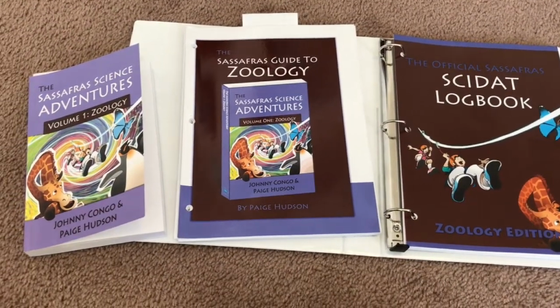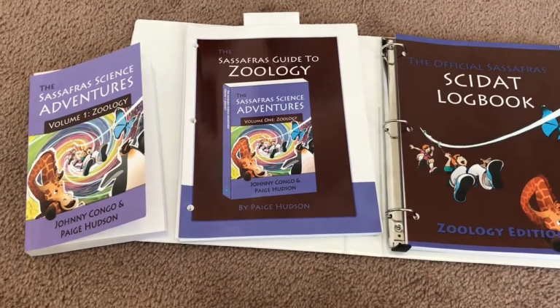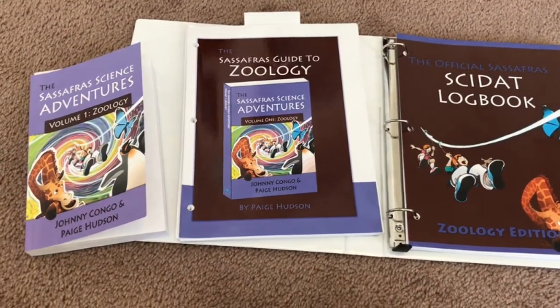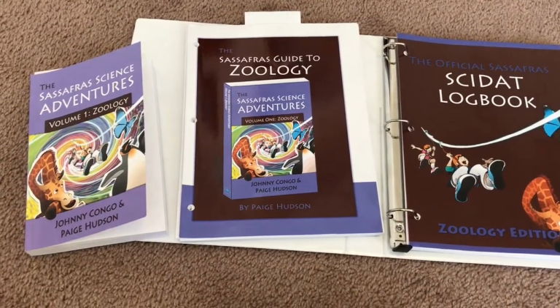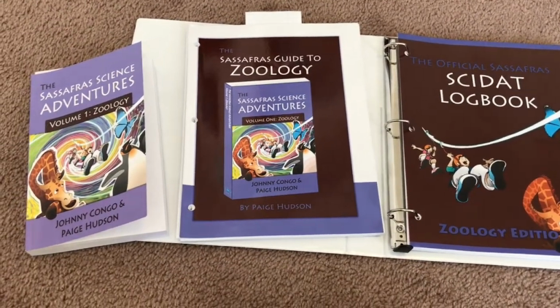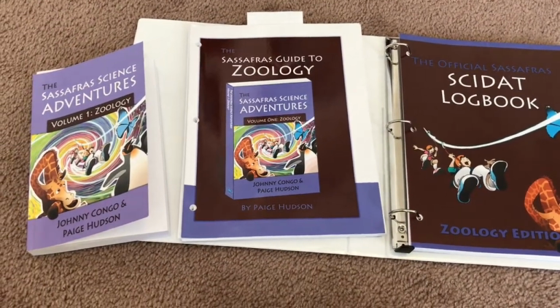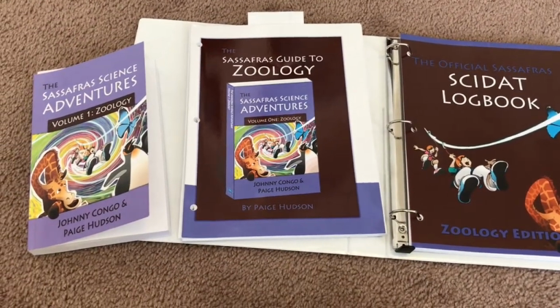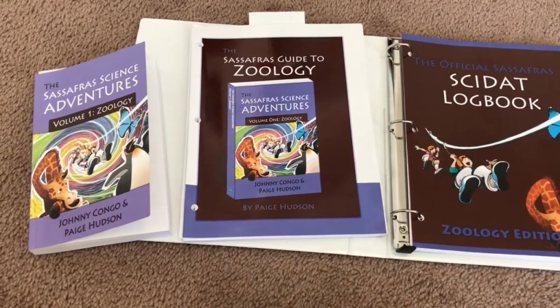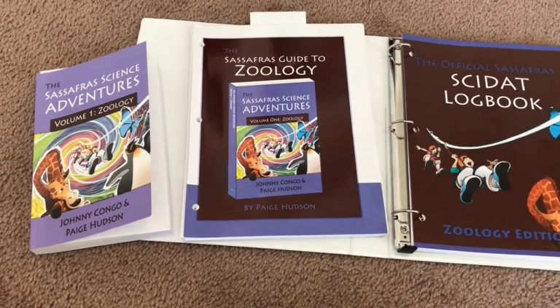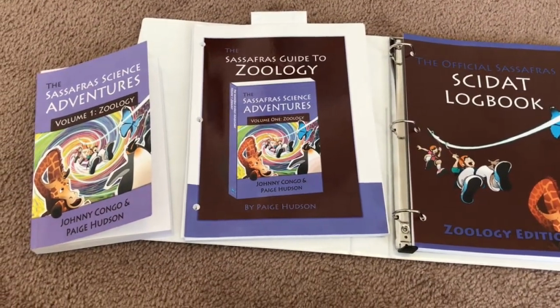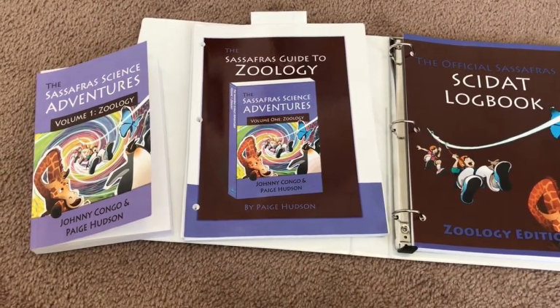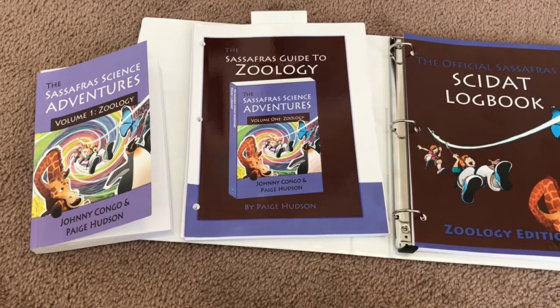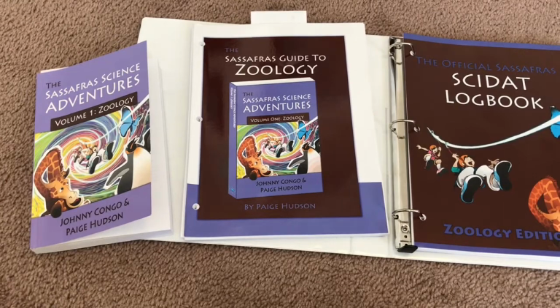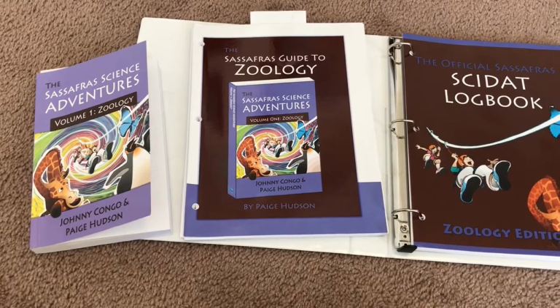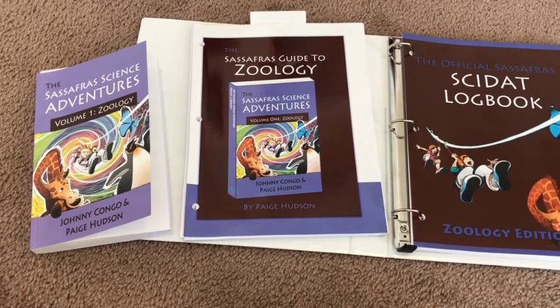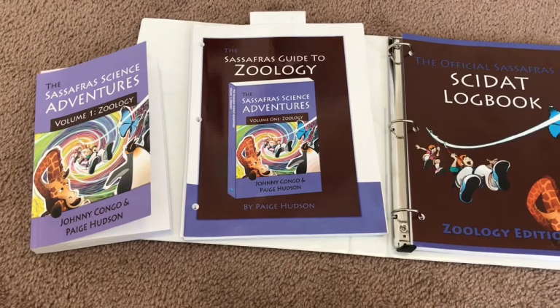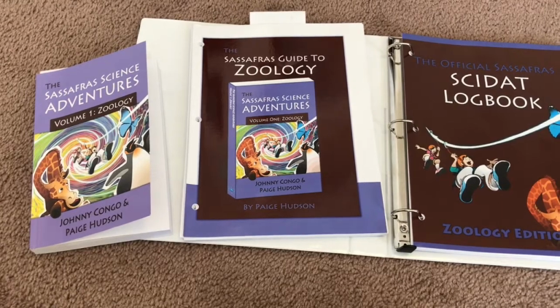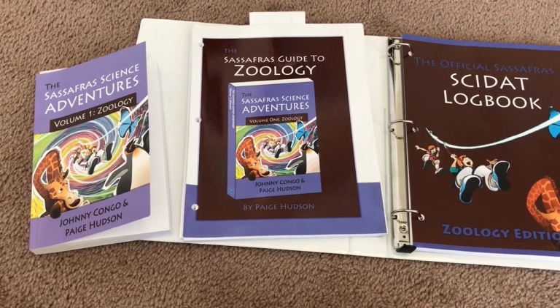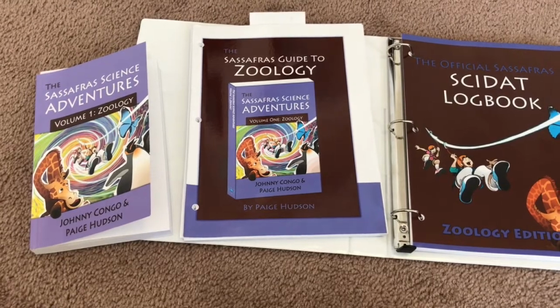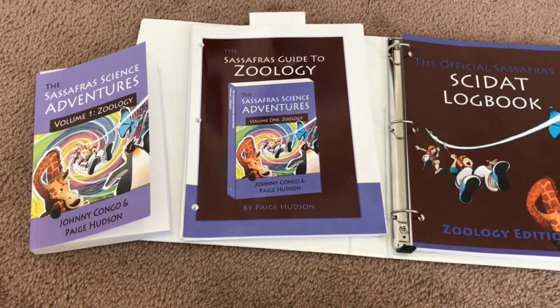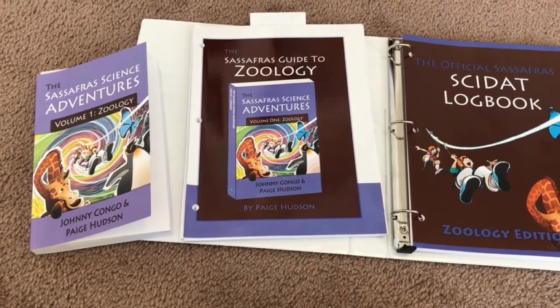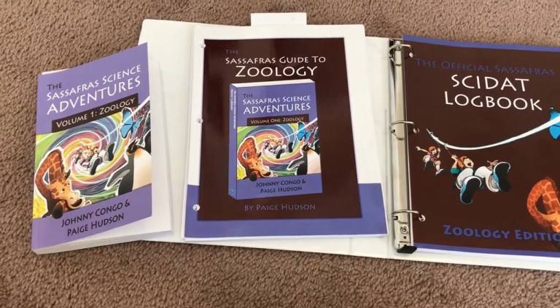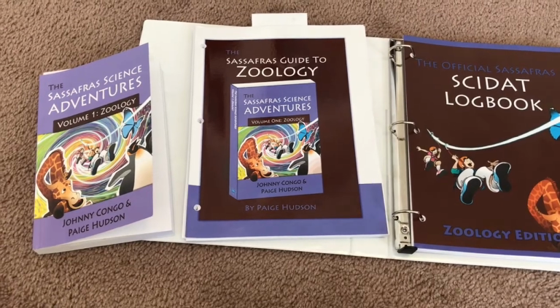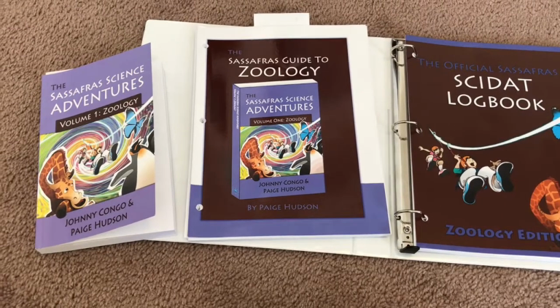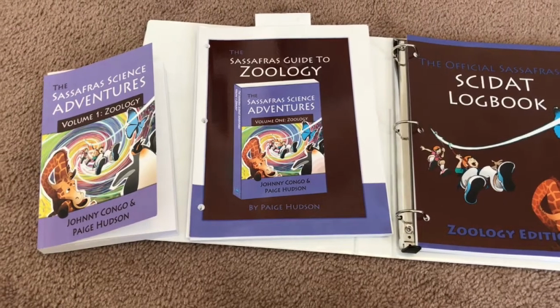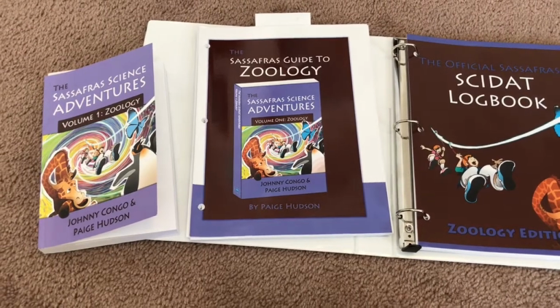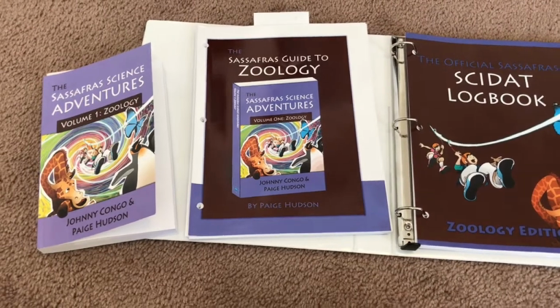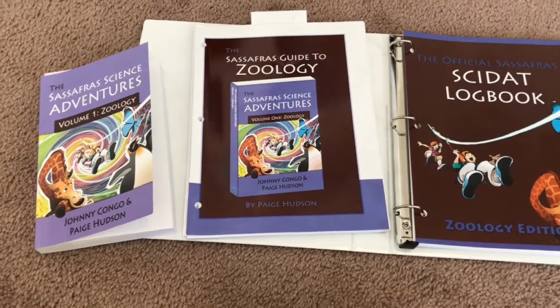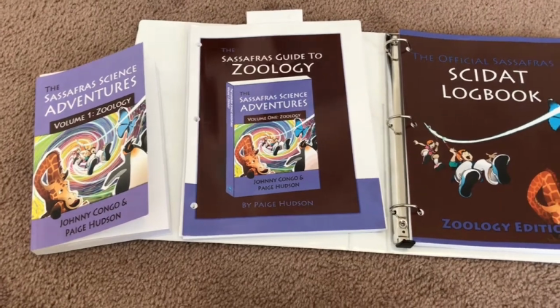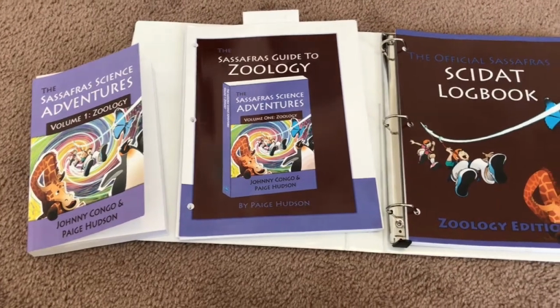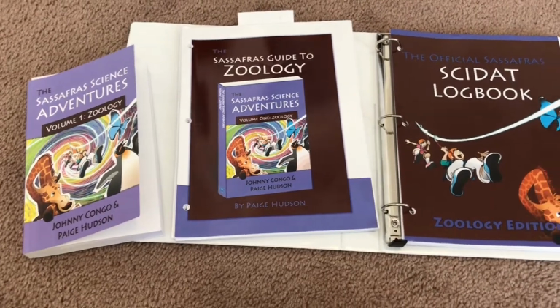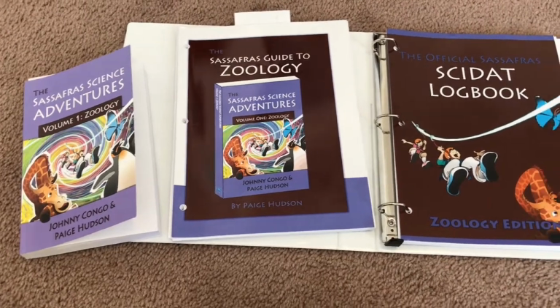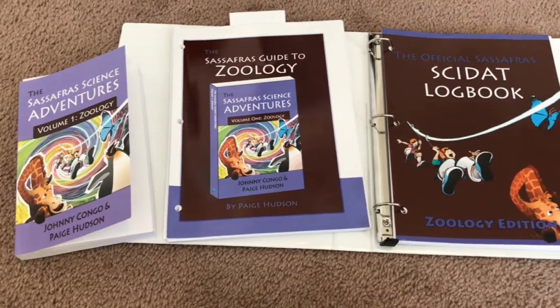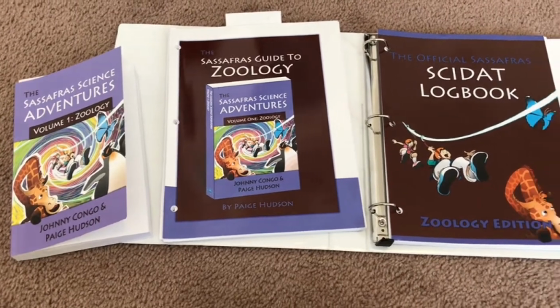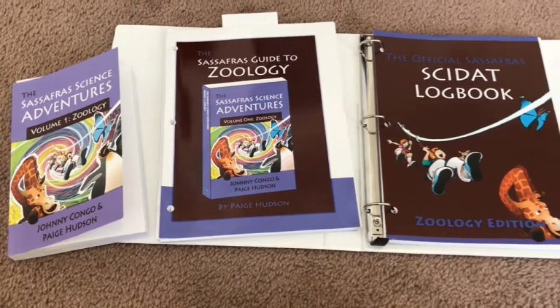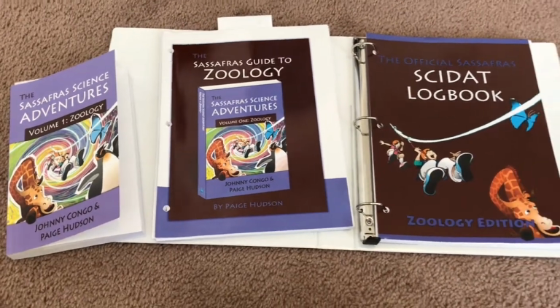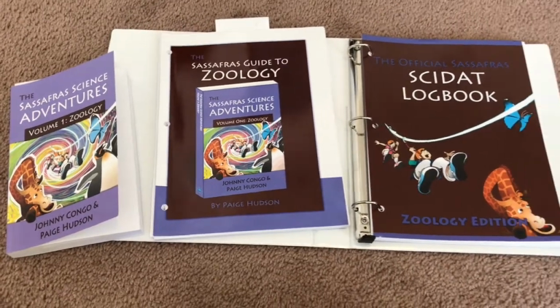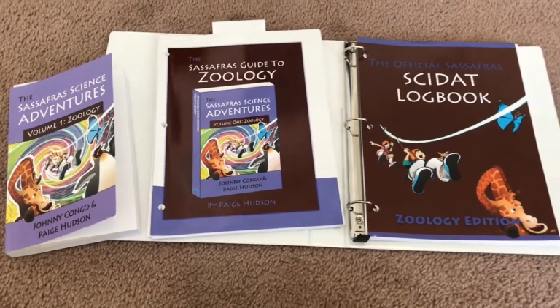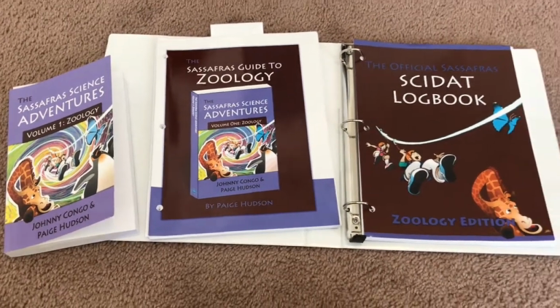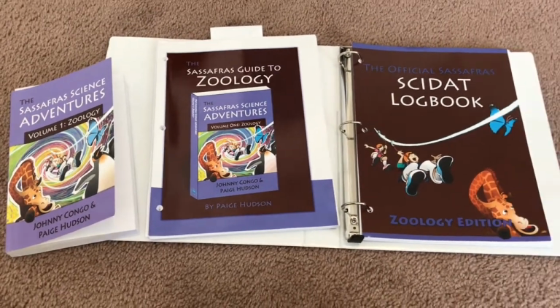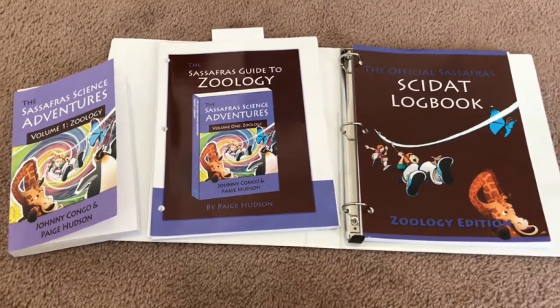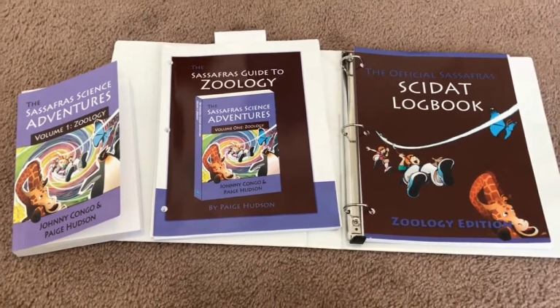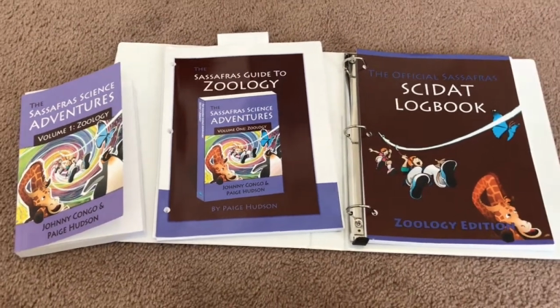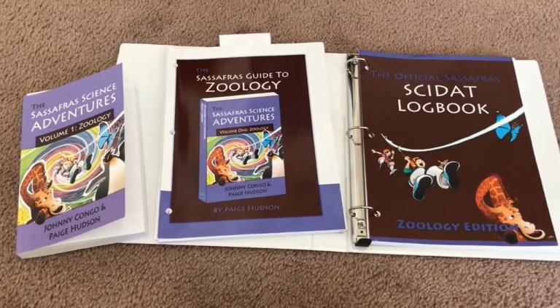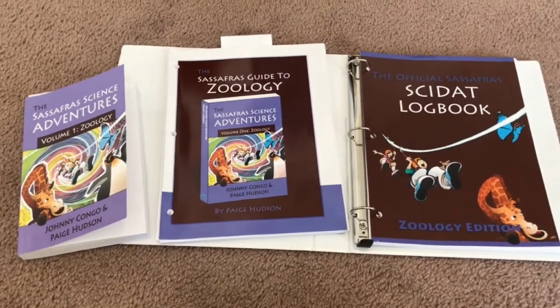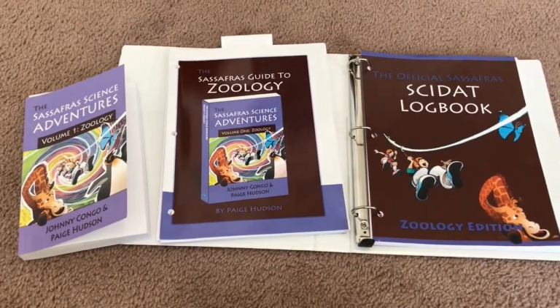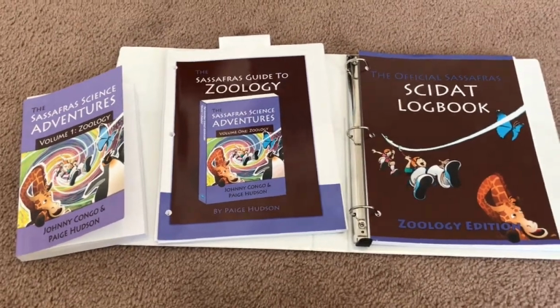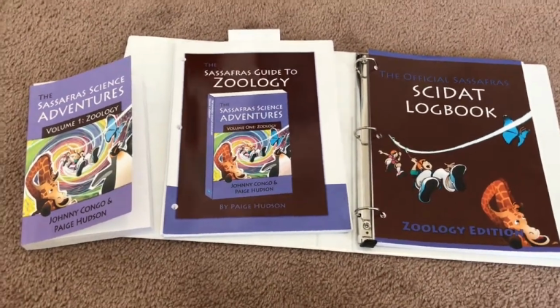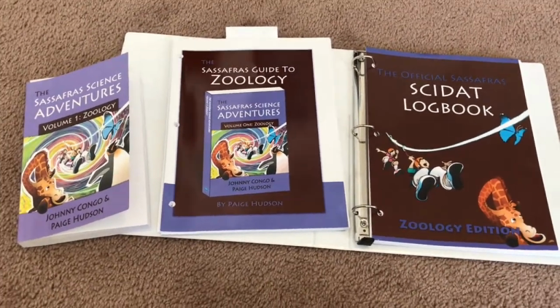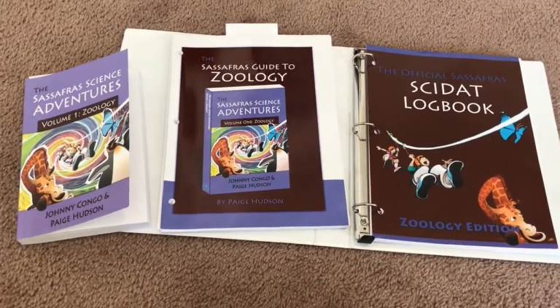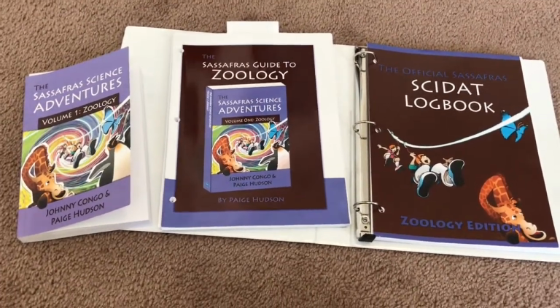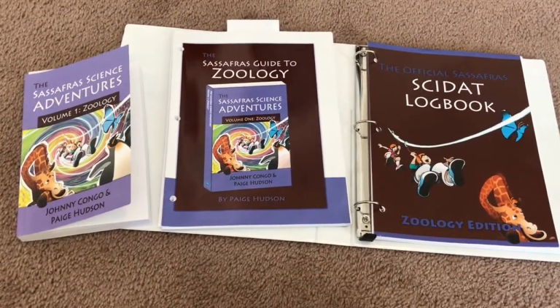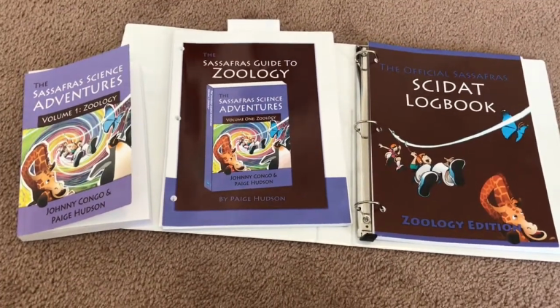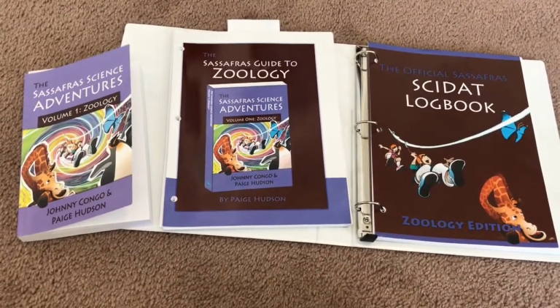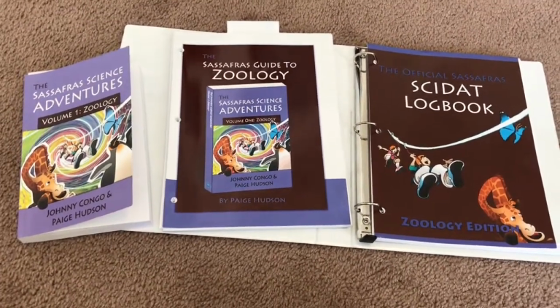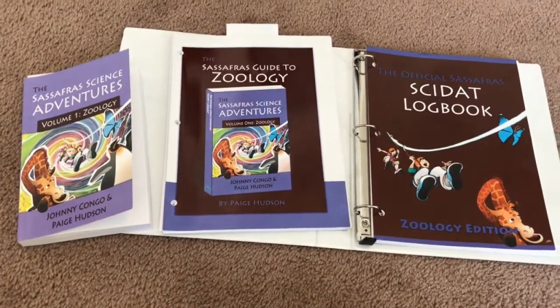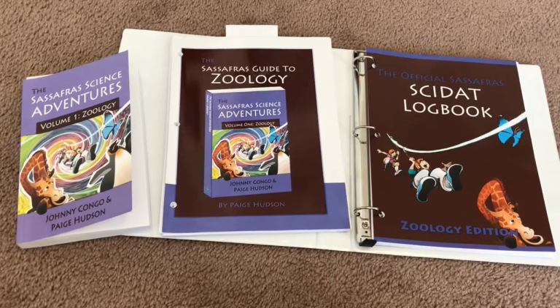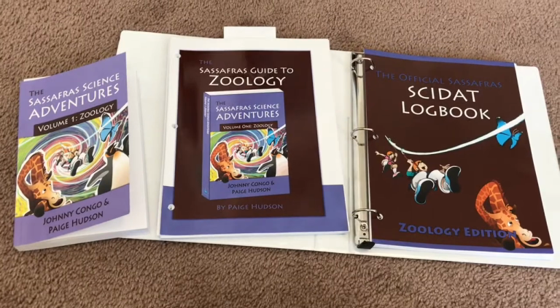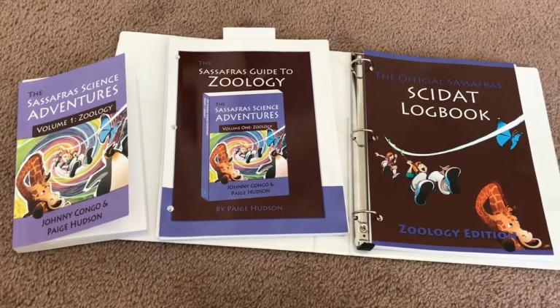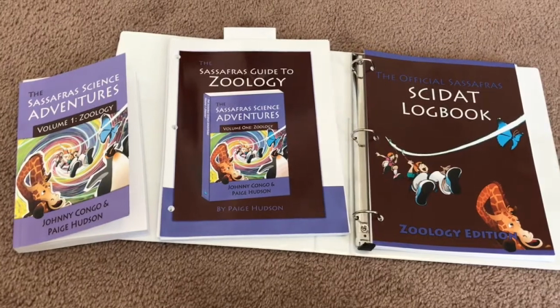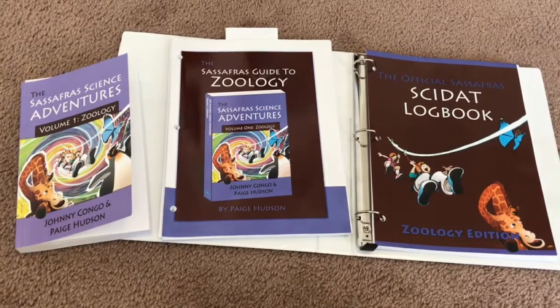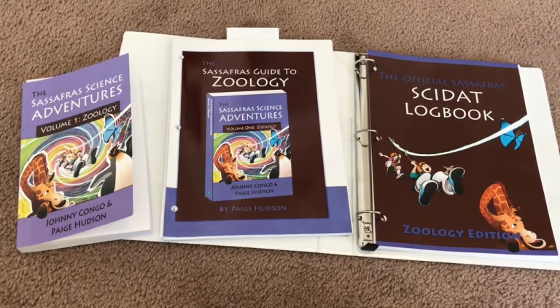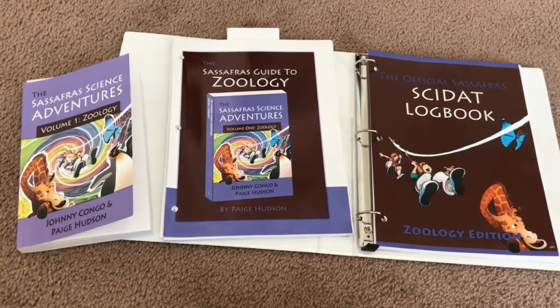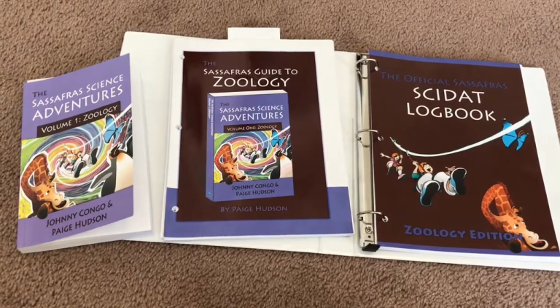That's an overview of our science curriculum for this year. Let me know if you have any questions or comments and I'll be happy to answer them. Thanks for watching and have a great day!